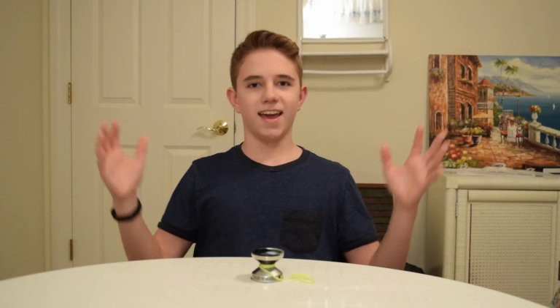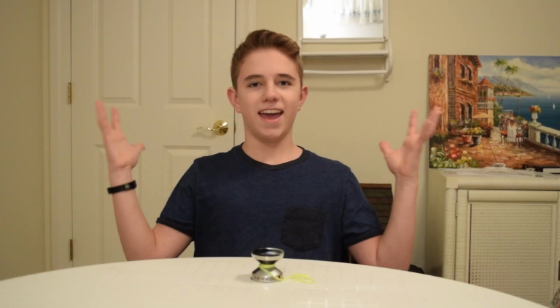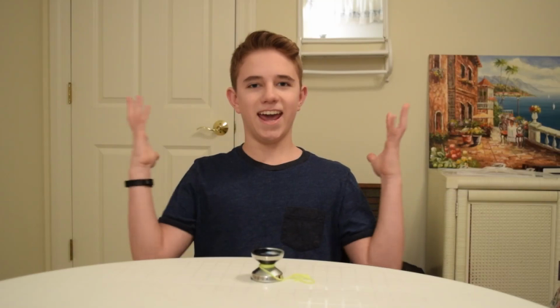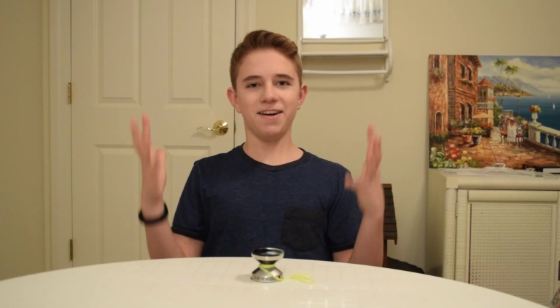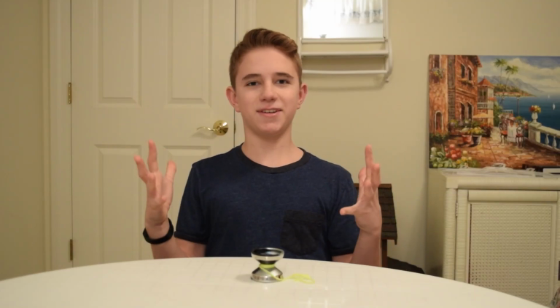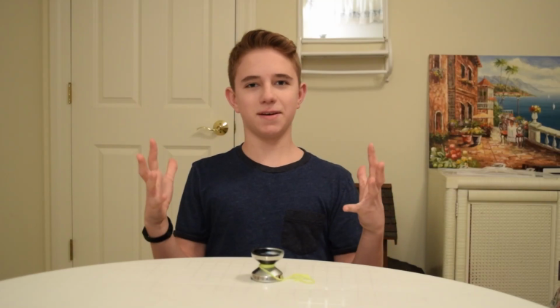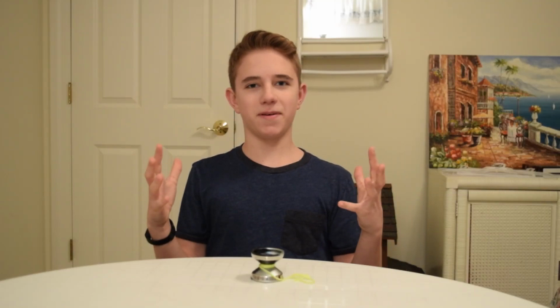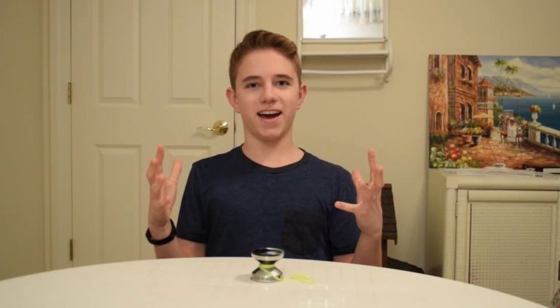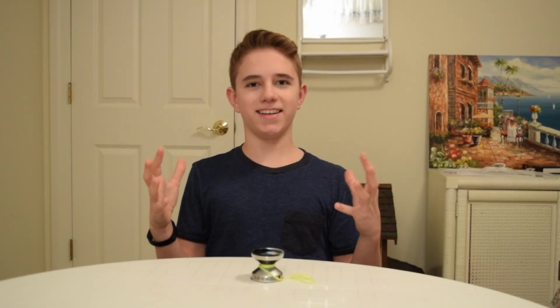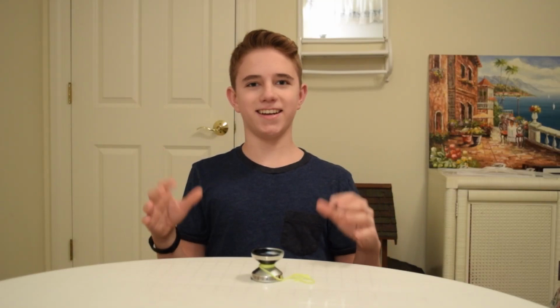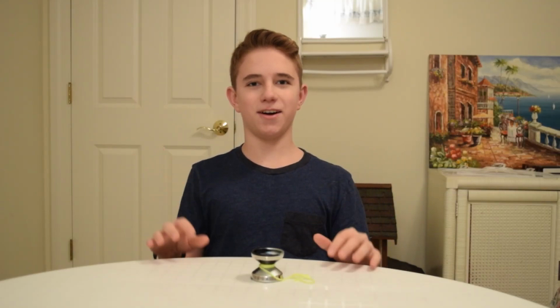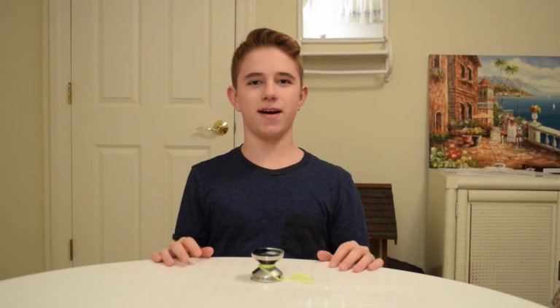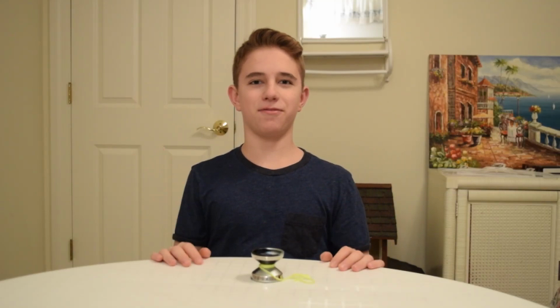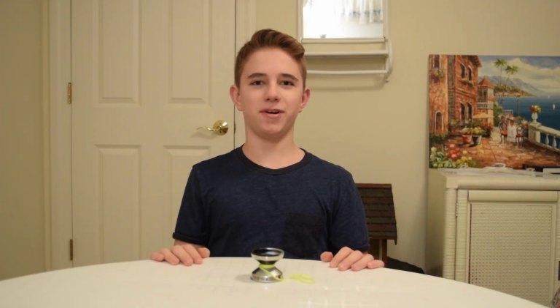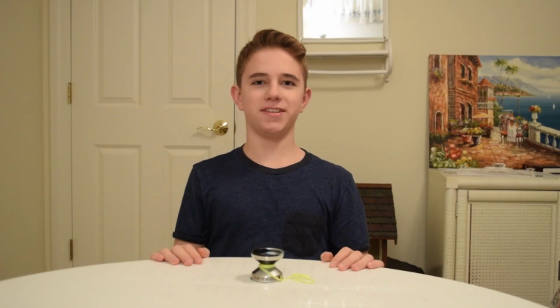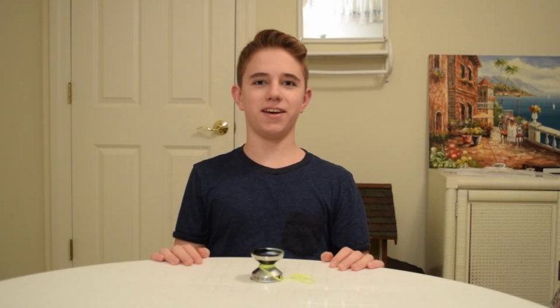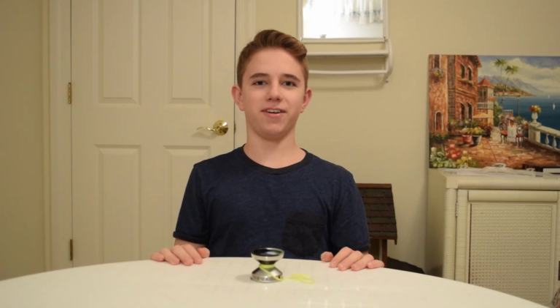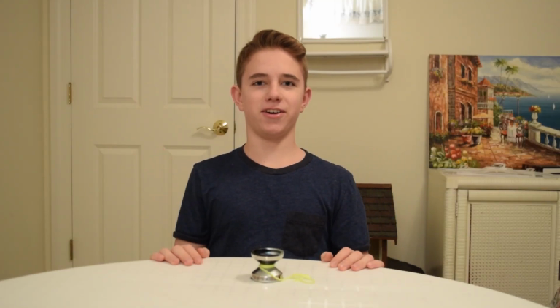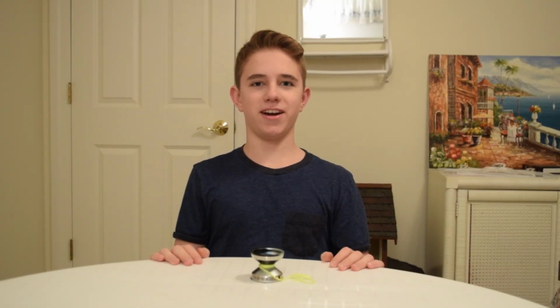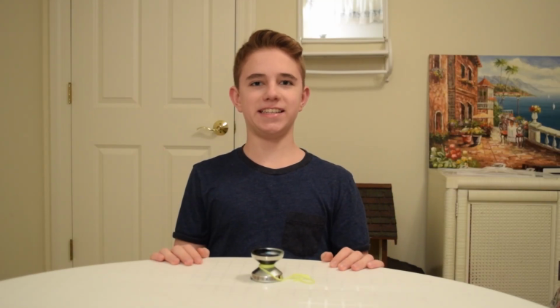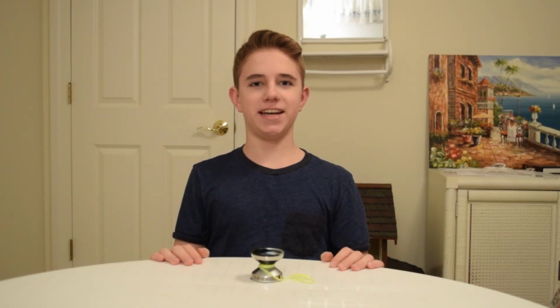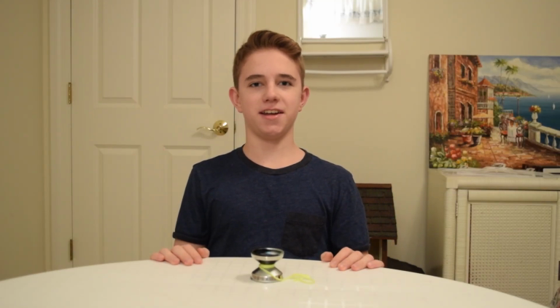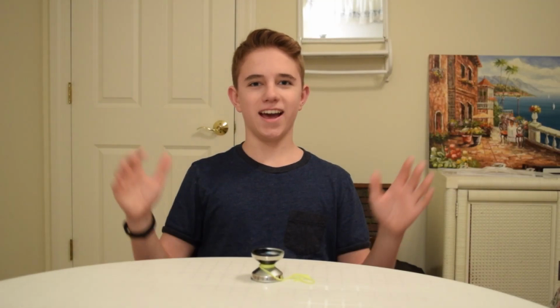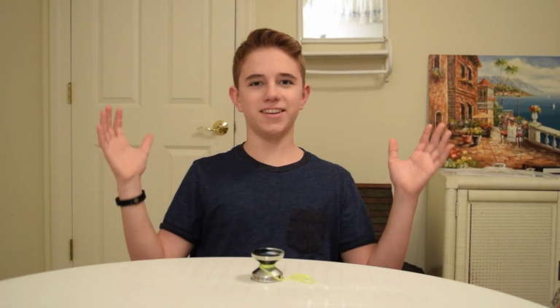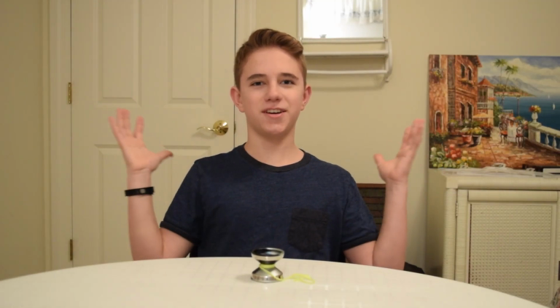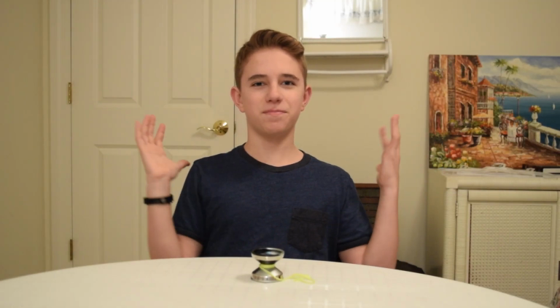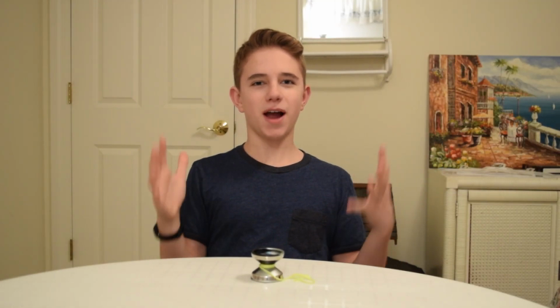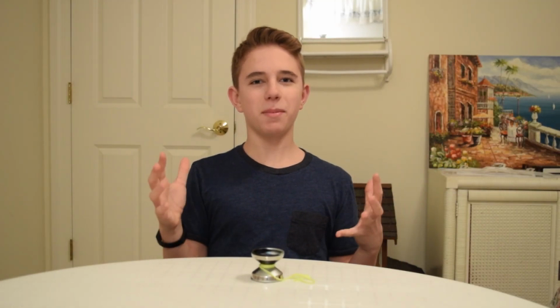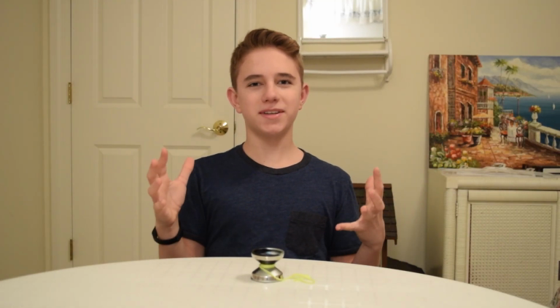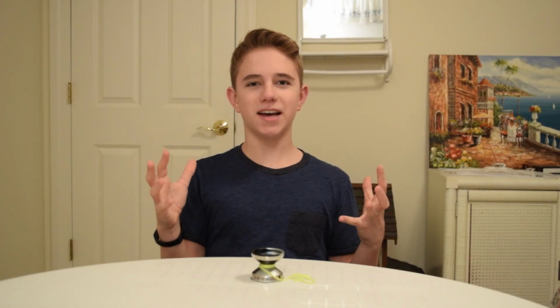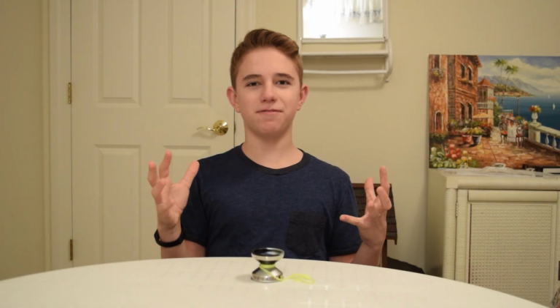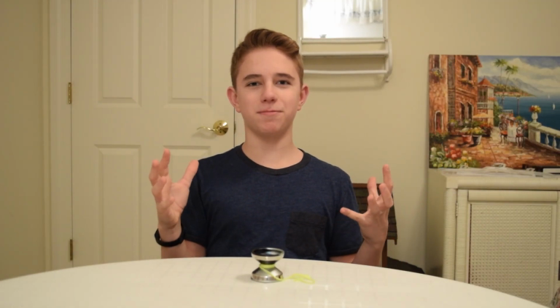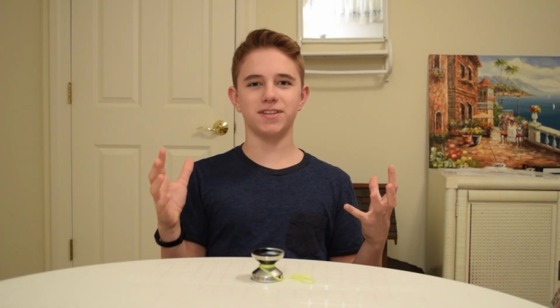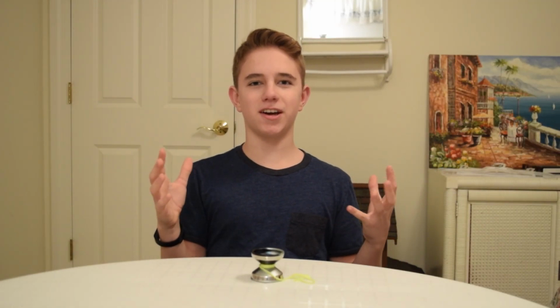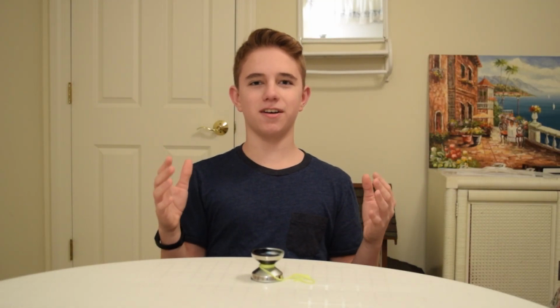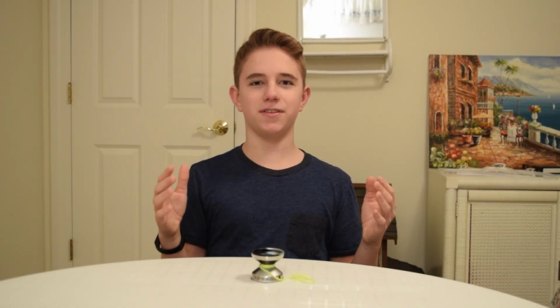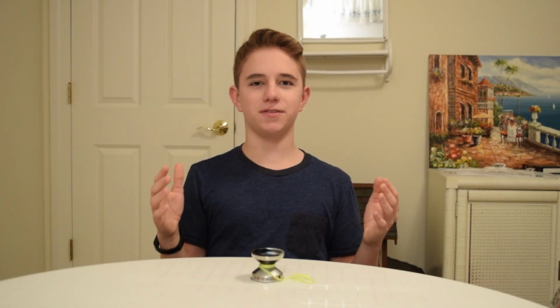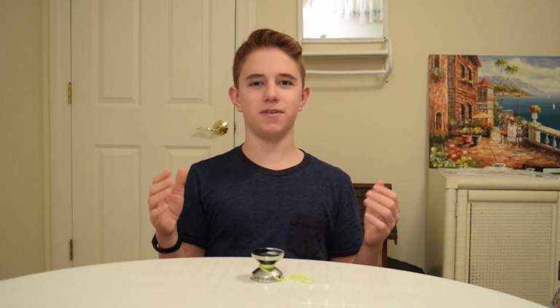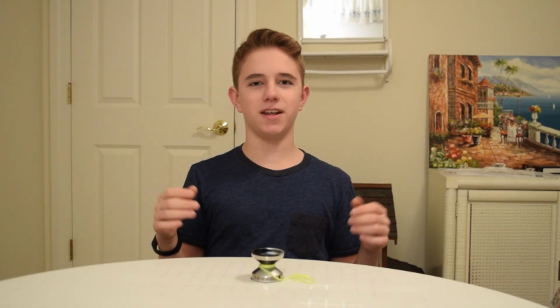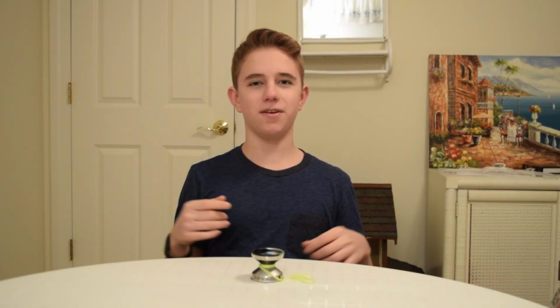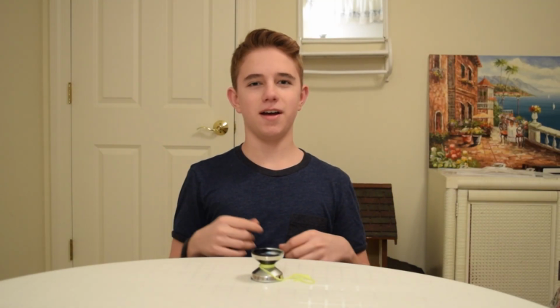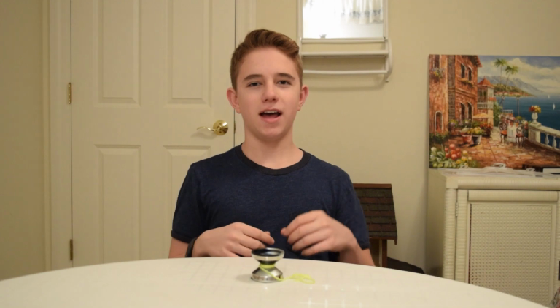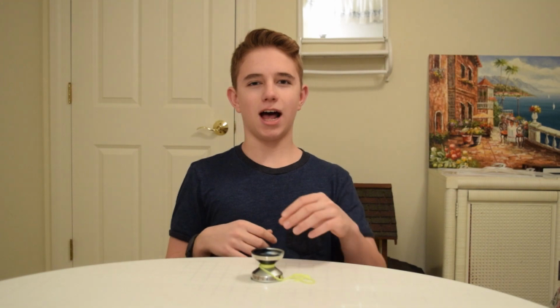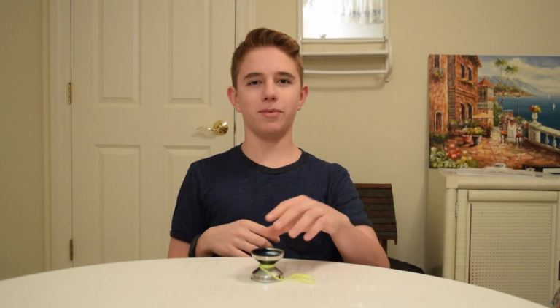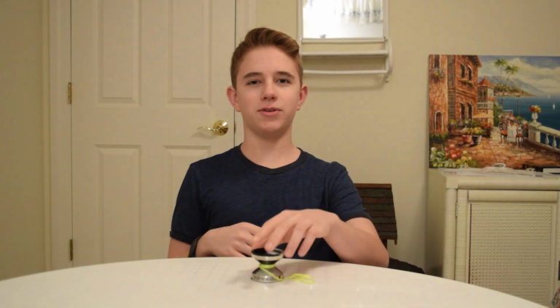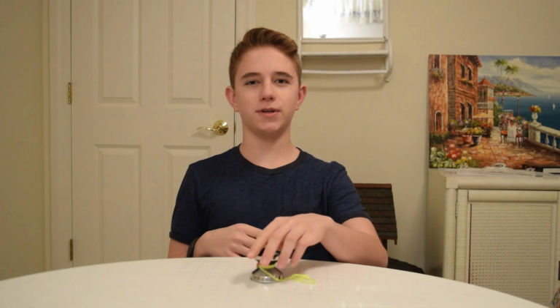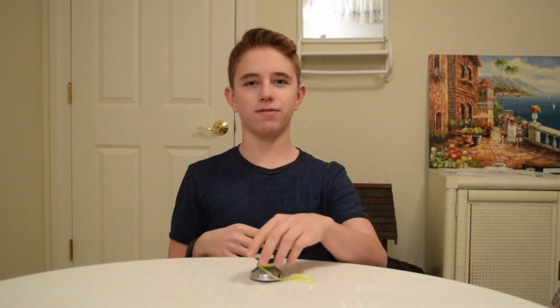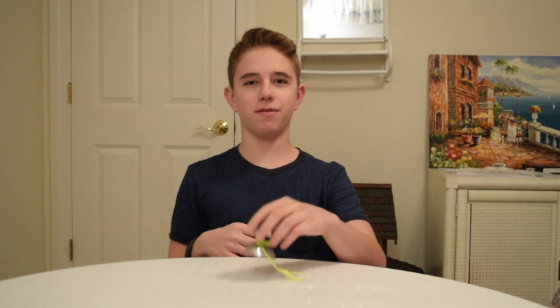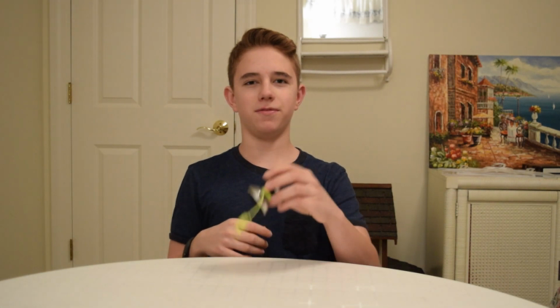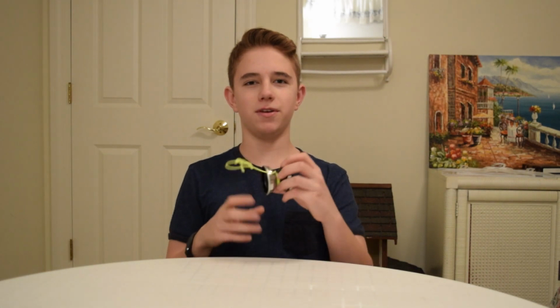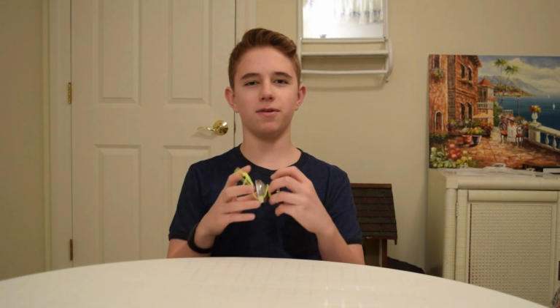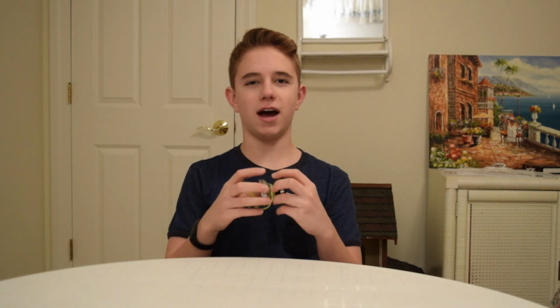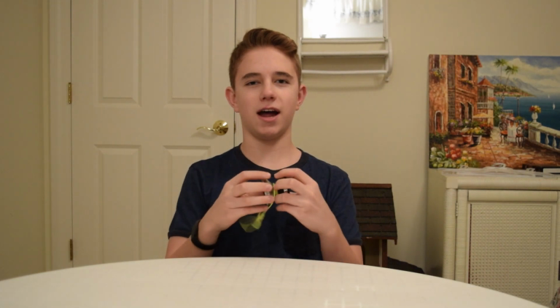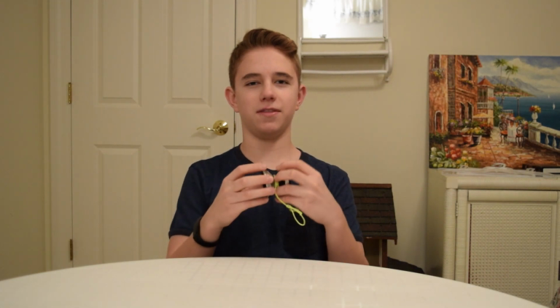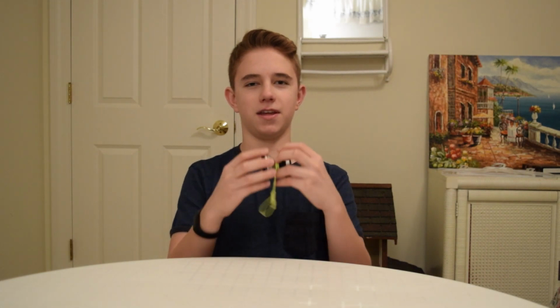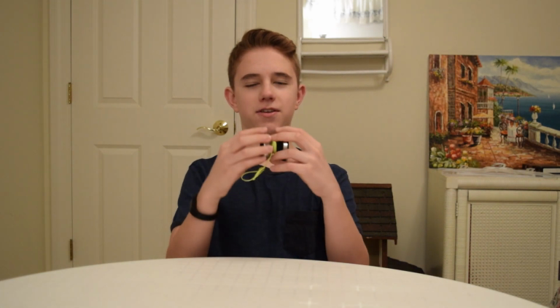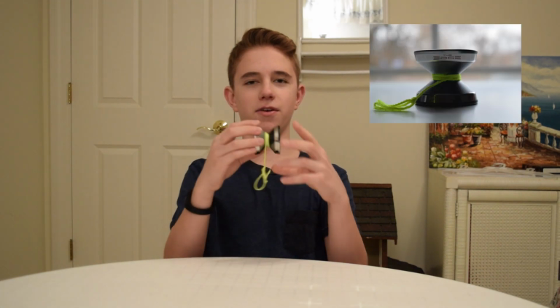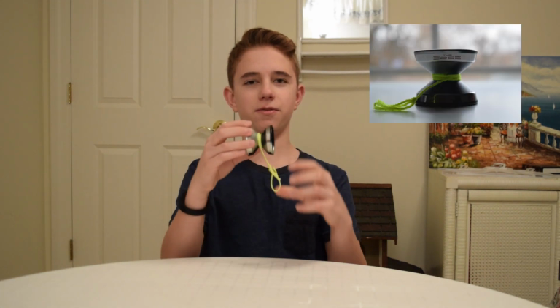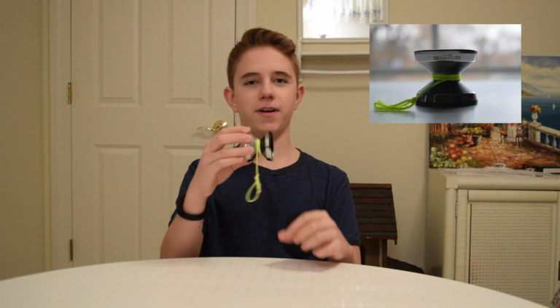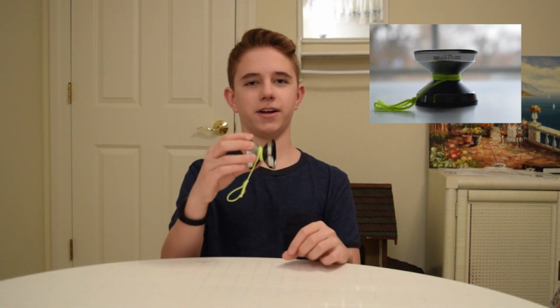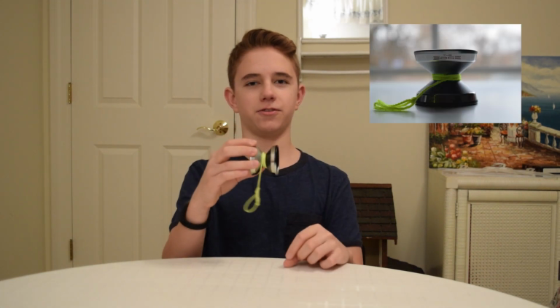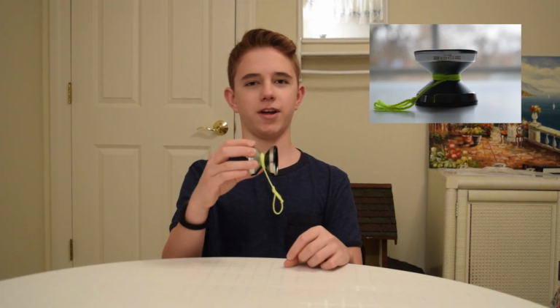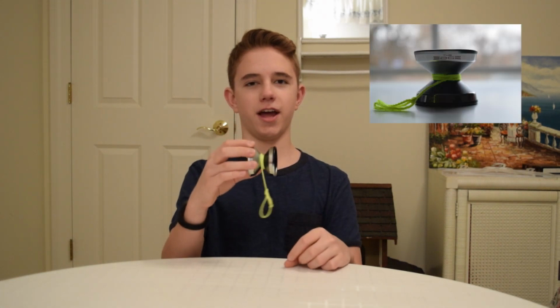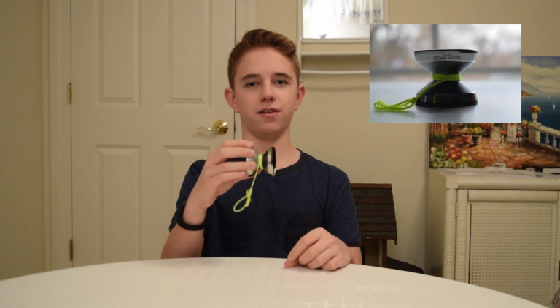Hey, what's up guys, I hope everyone is having a great day. As you can probably tell from the title of this video, I'll be doing a review on the Yo-Yo Factory Edge.